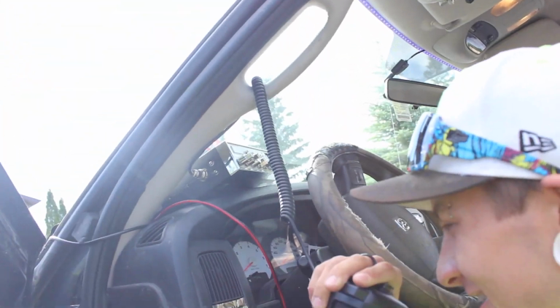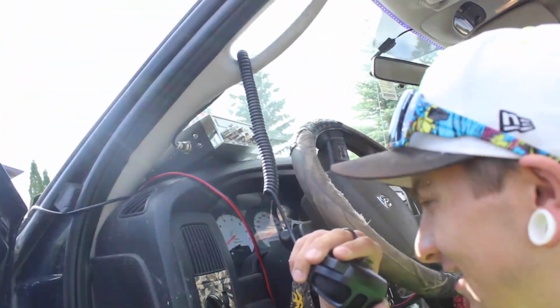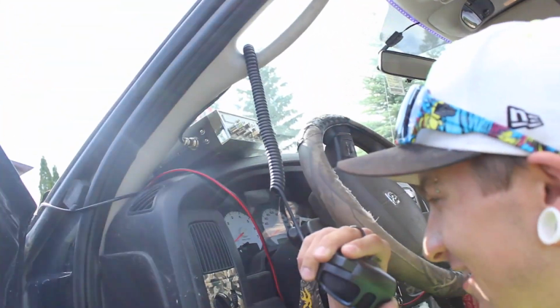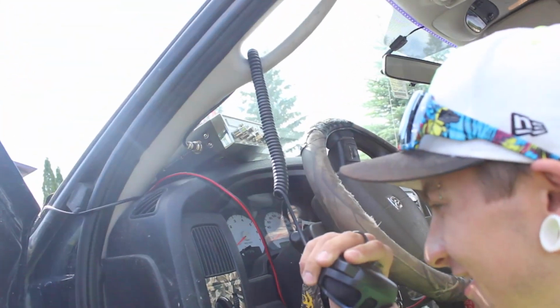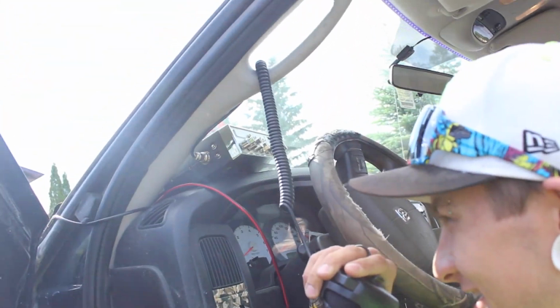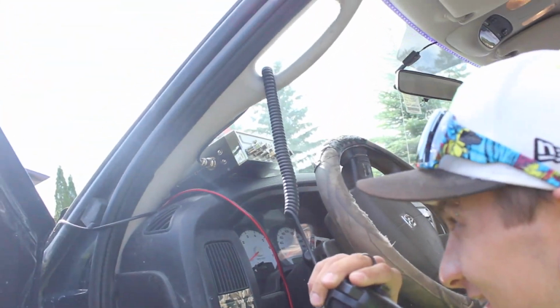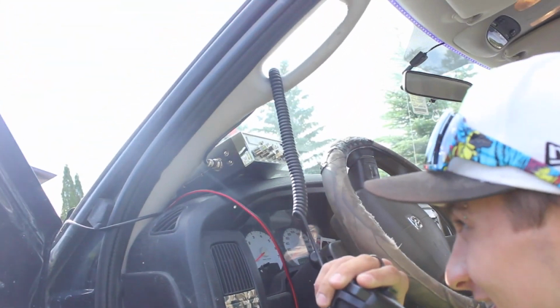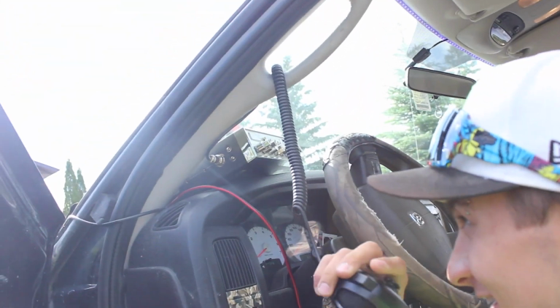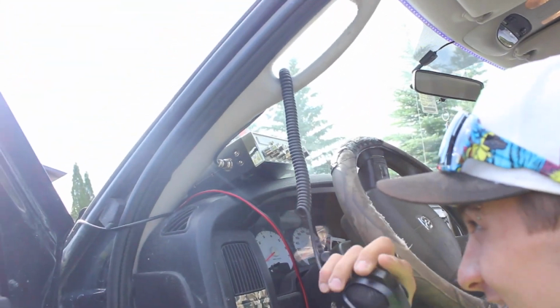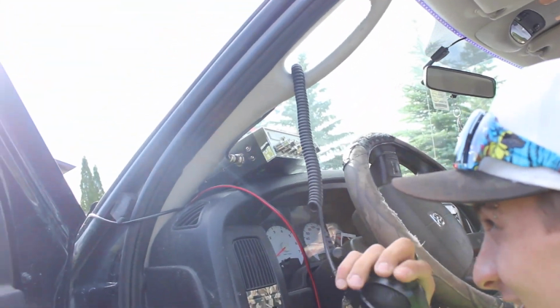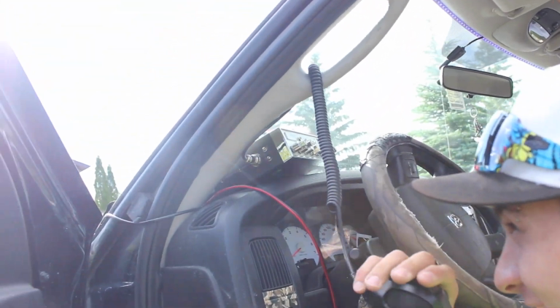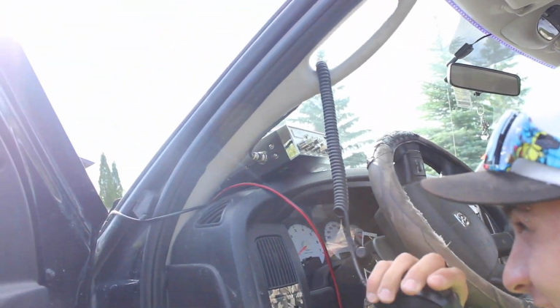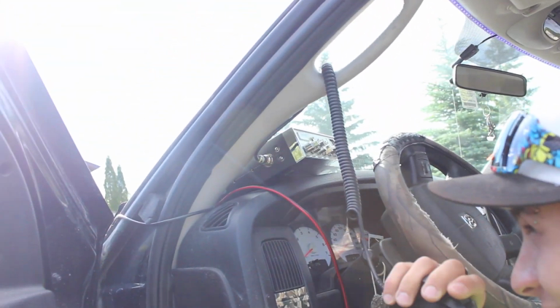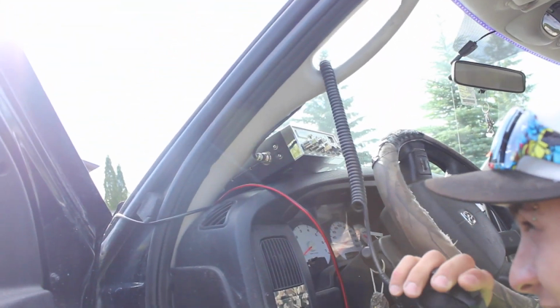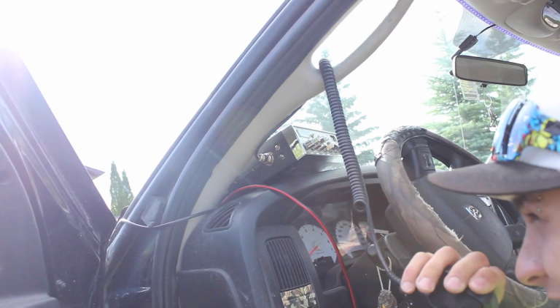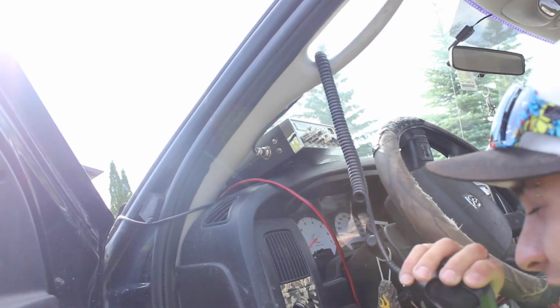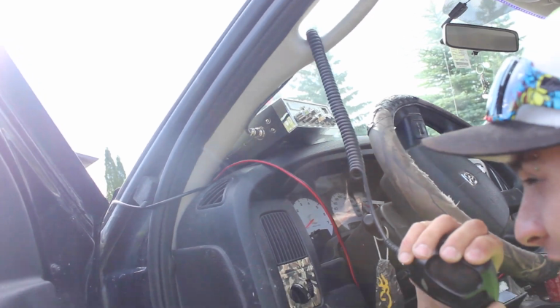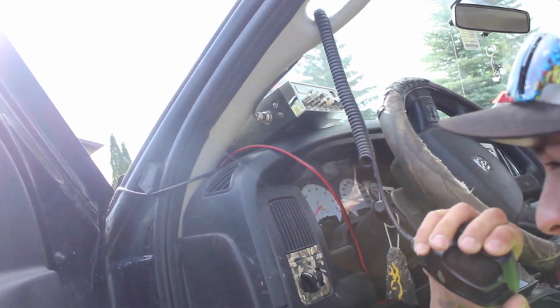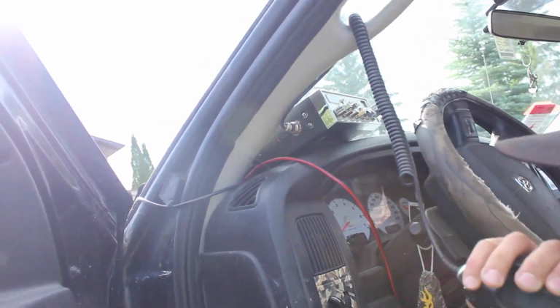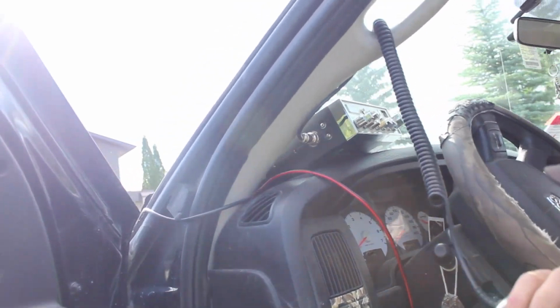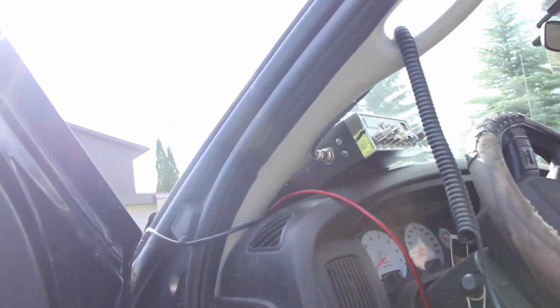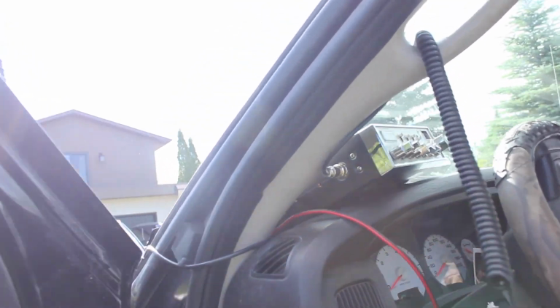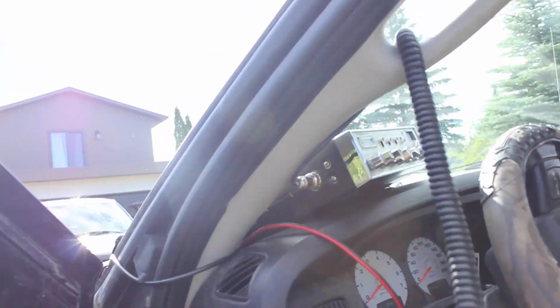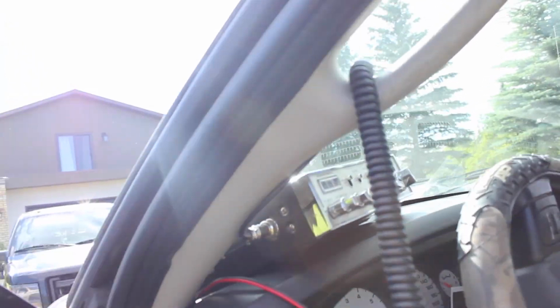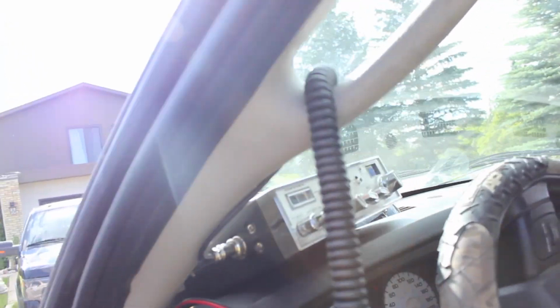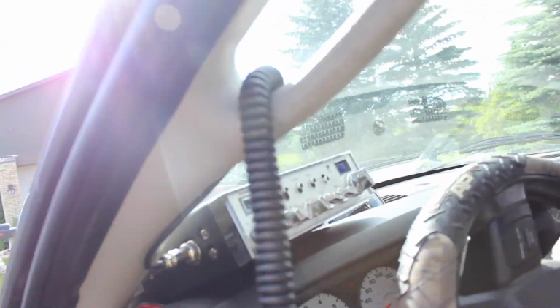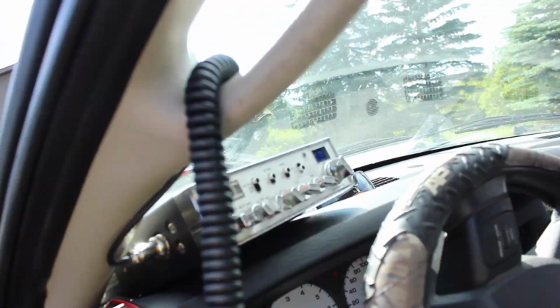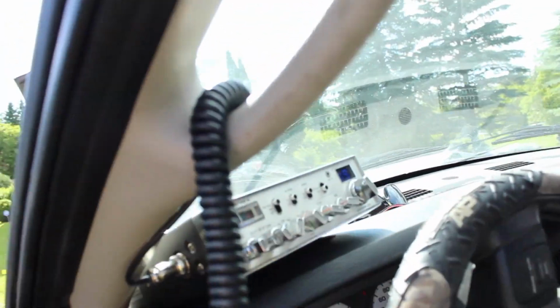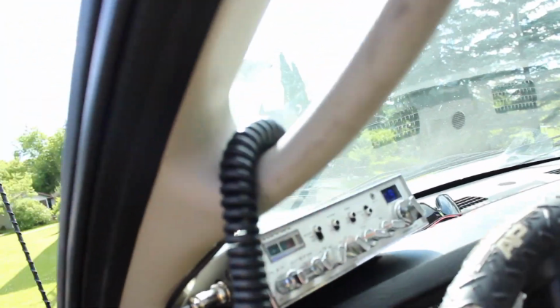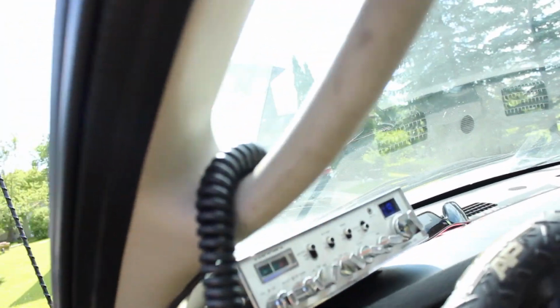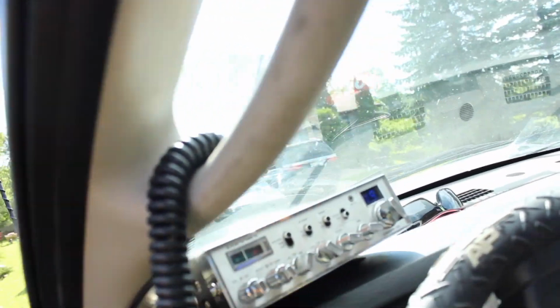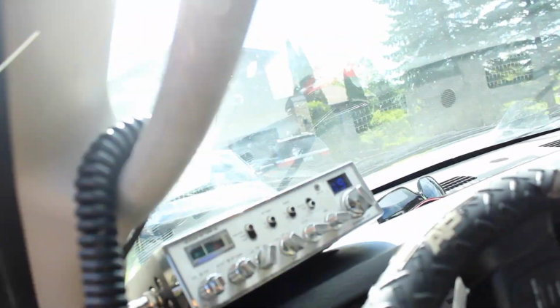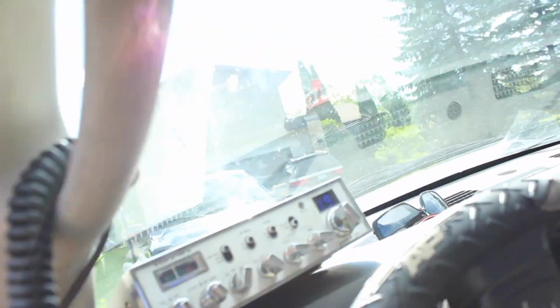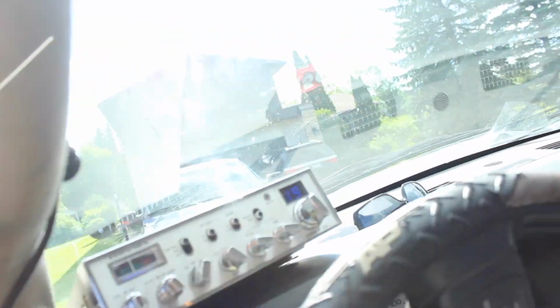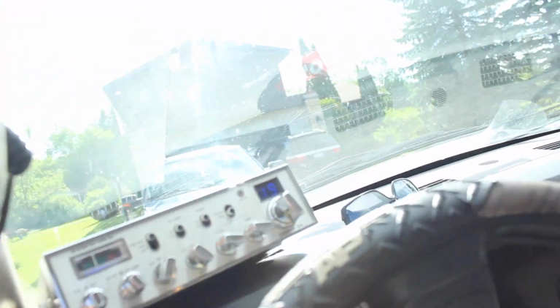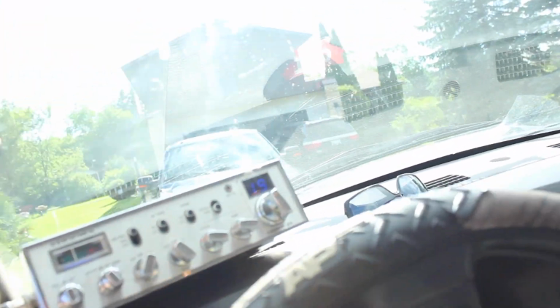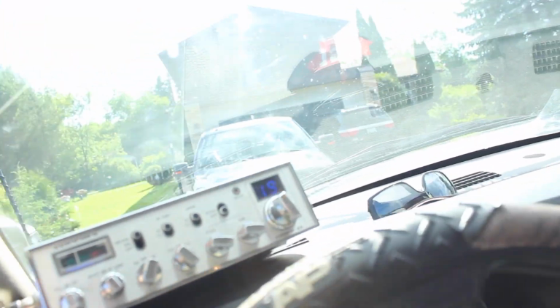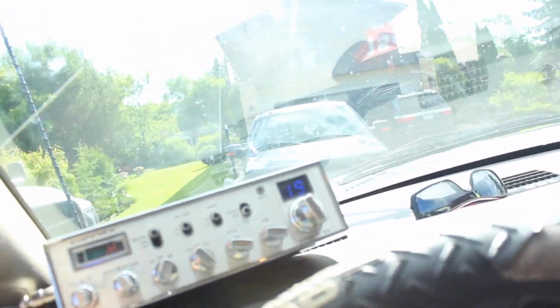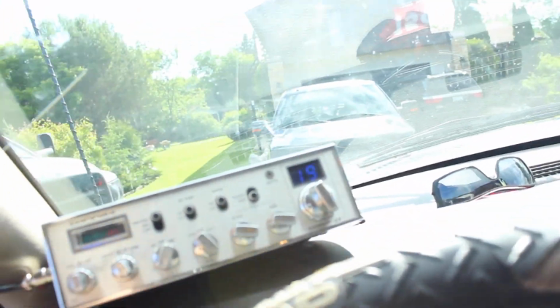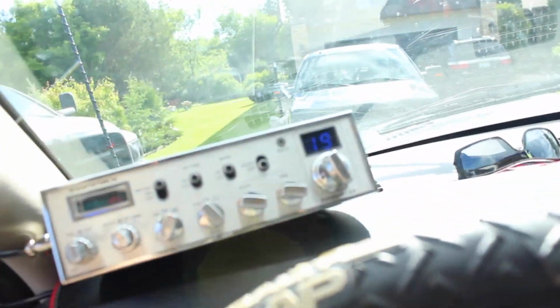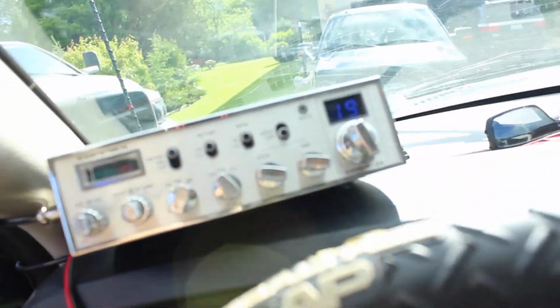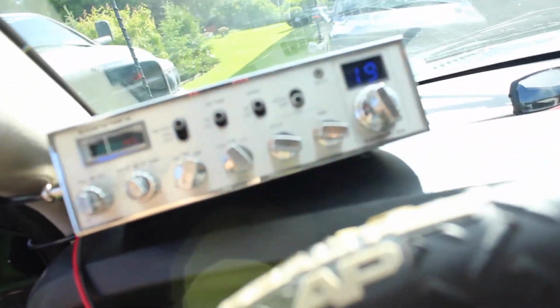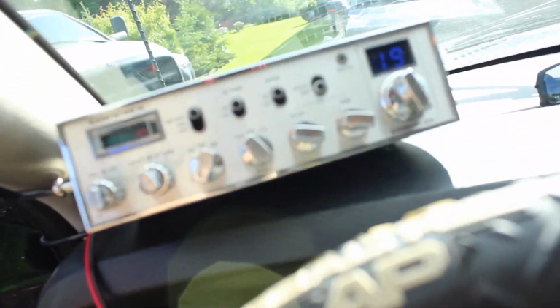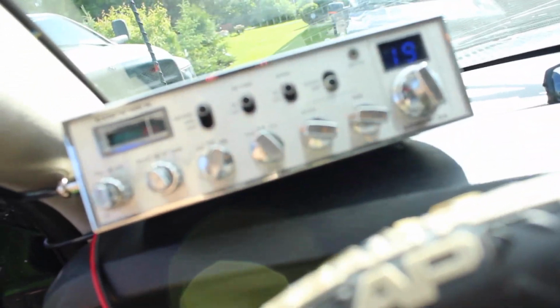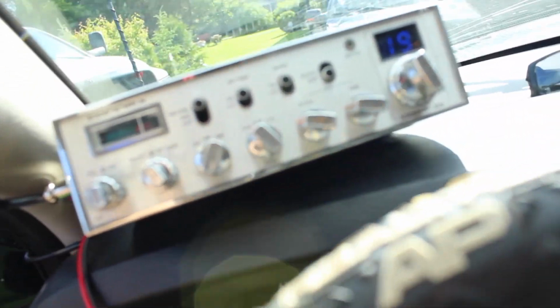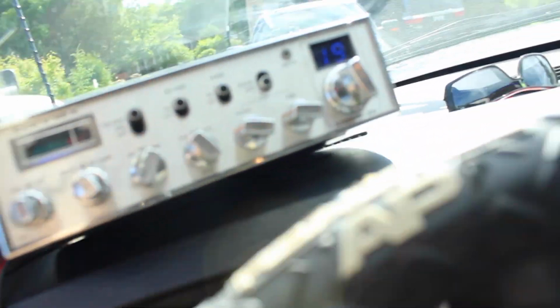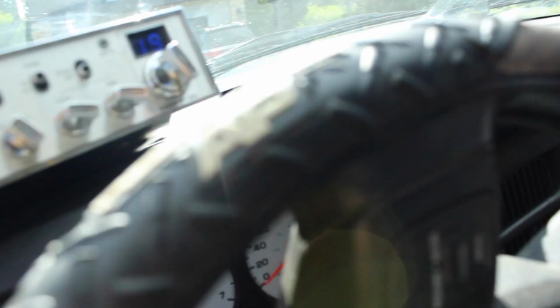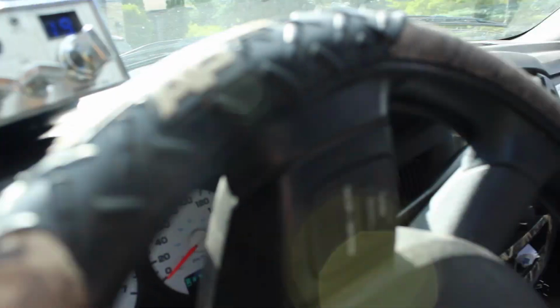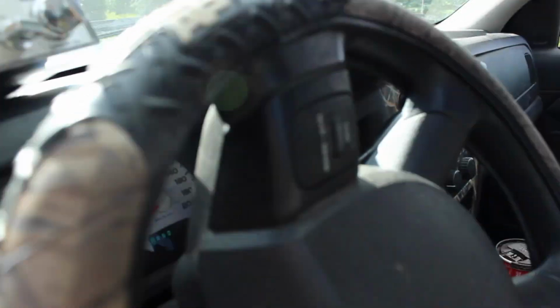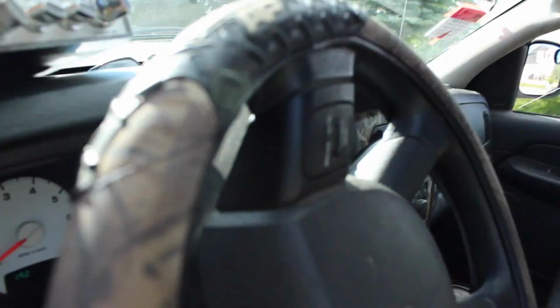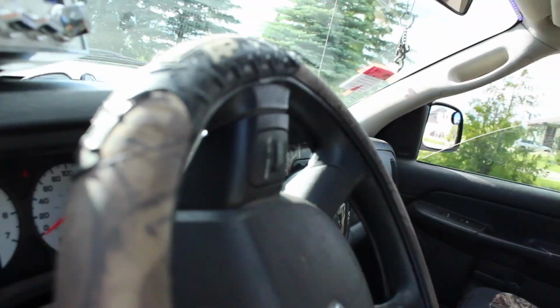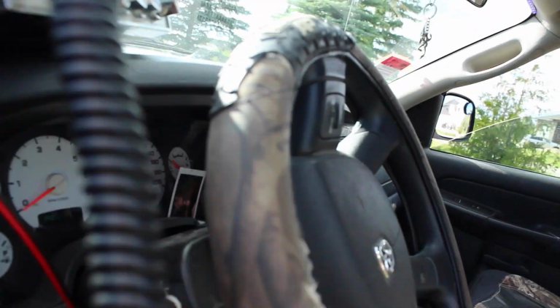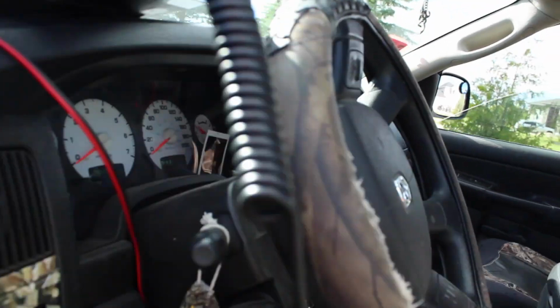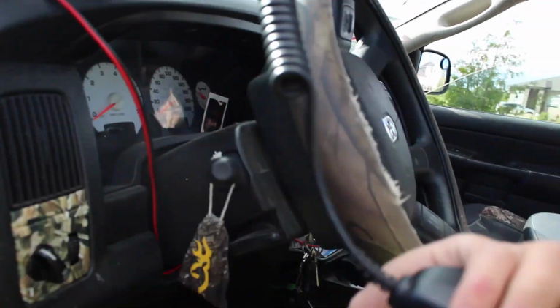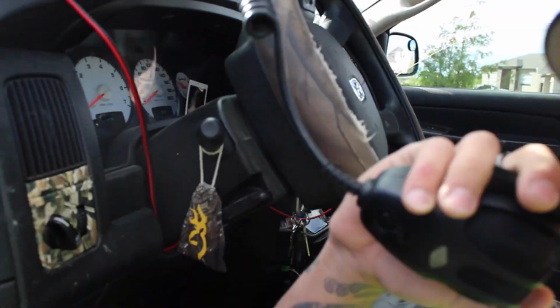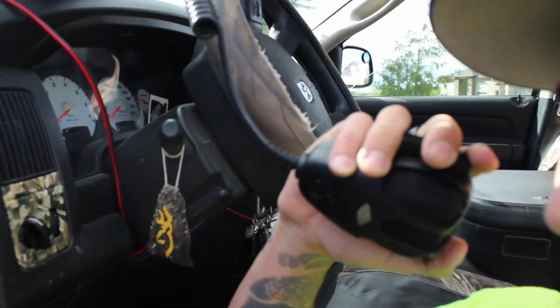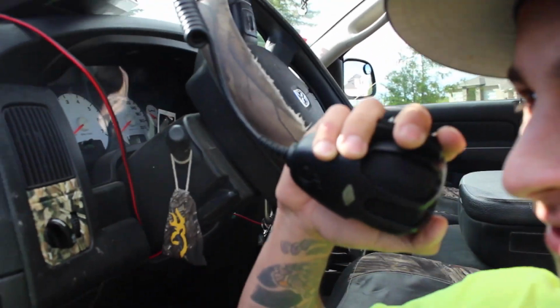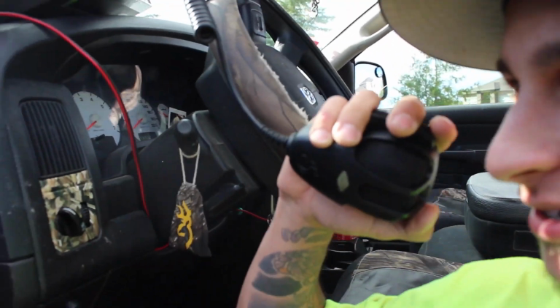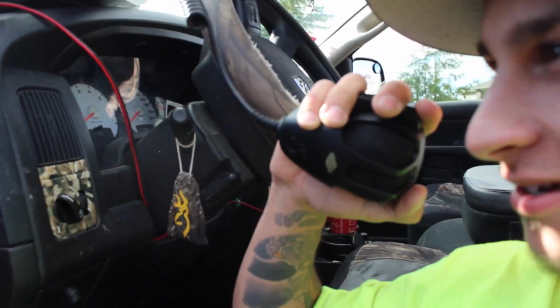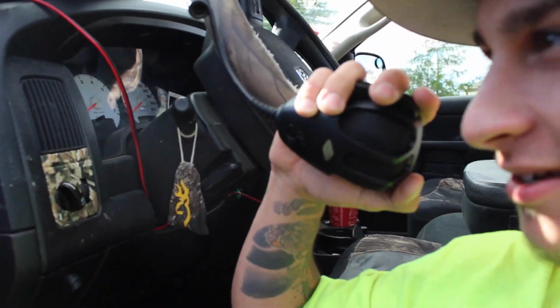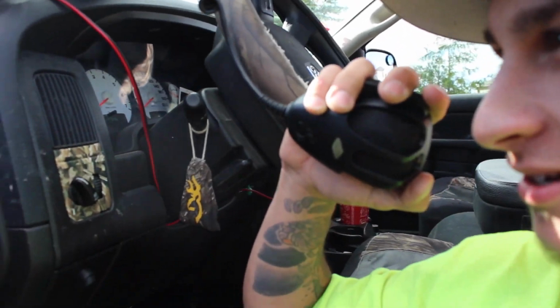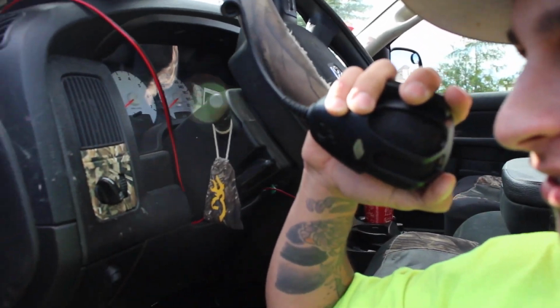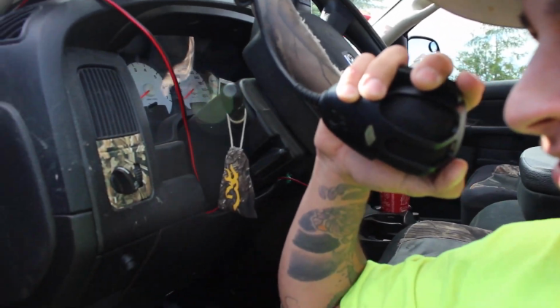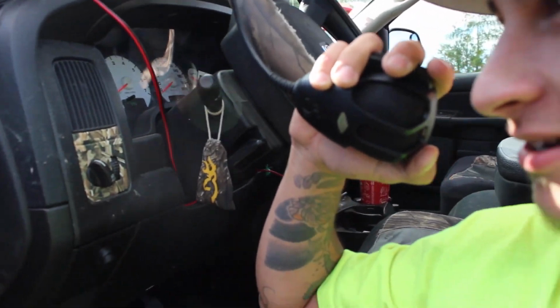Mitchell needs one now. Sorry, what's that? Say it again, Mitchell needs to hear that. Mitchell needs a CB.